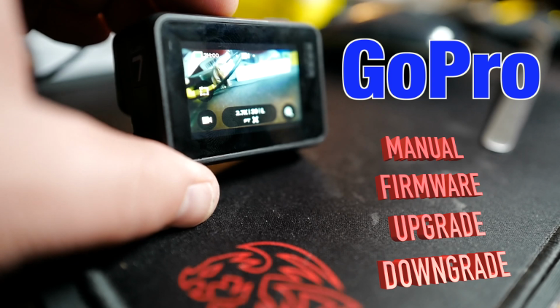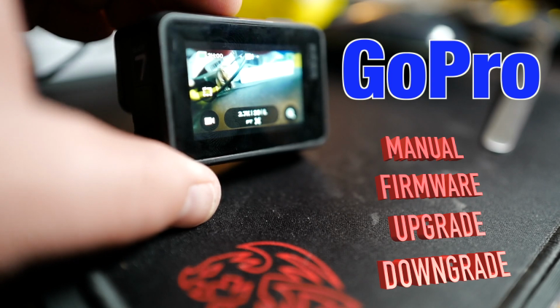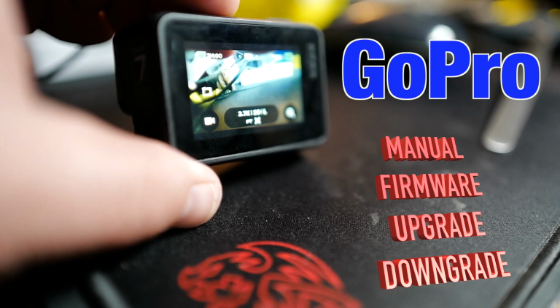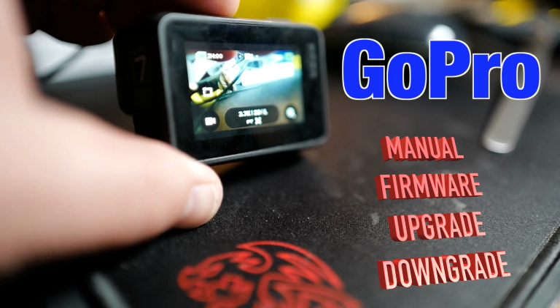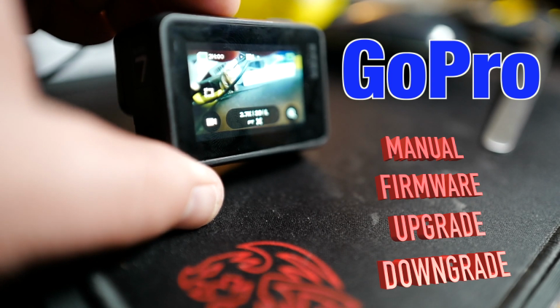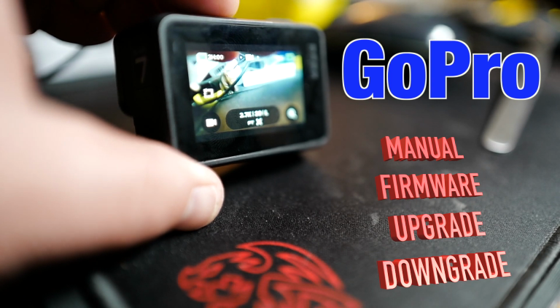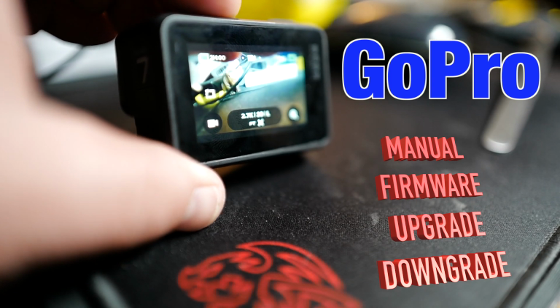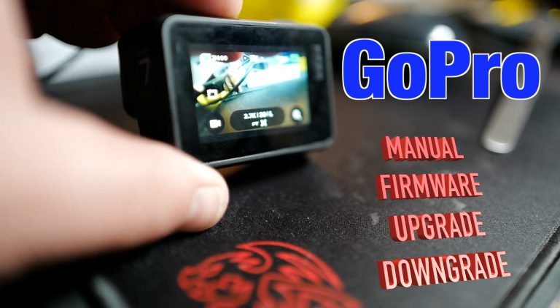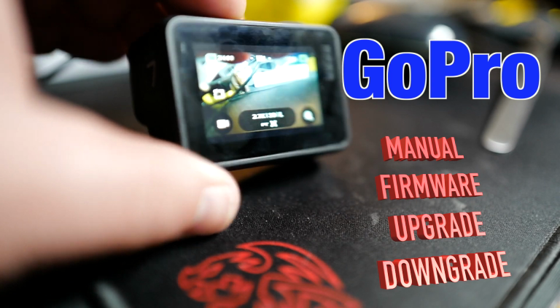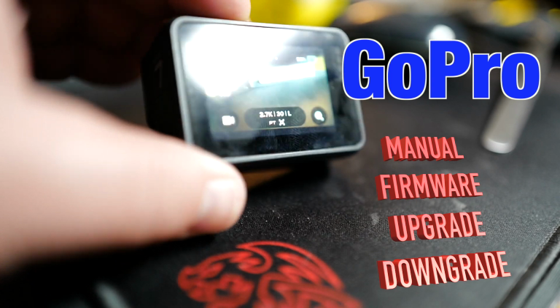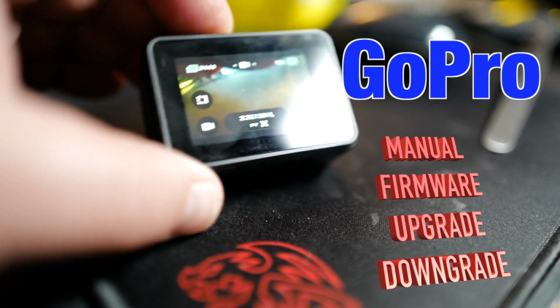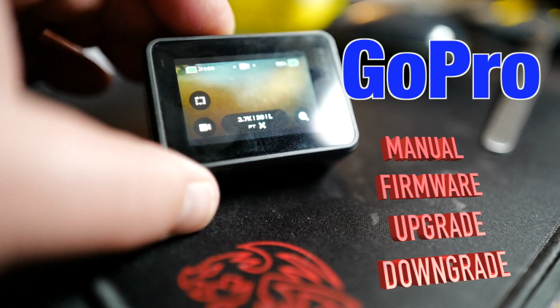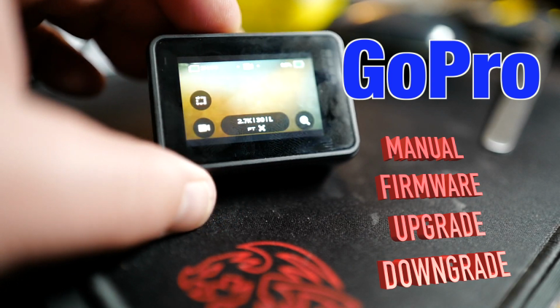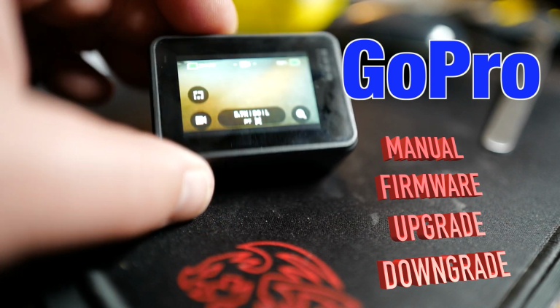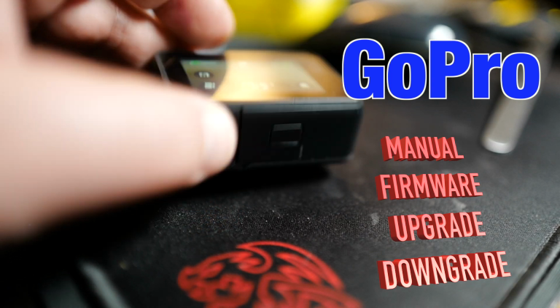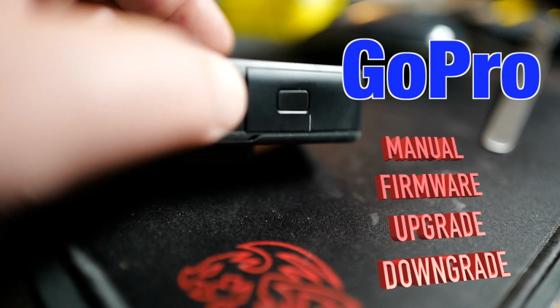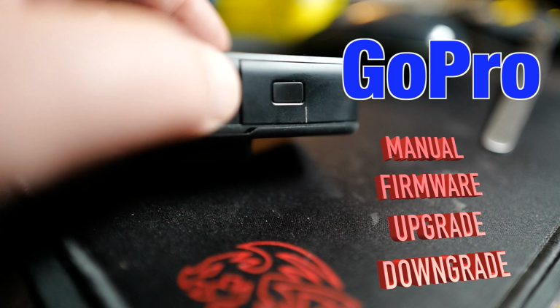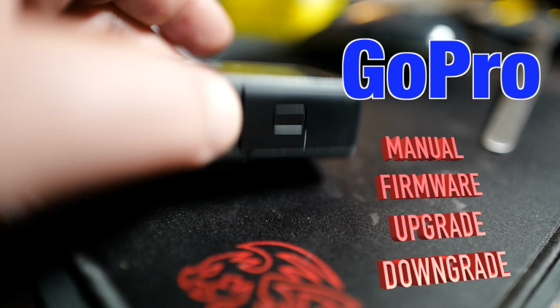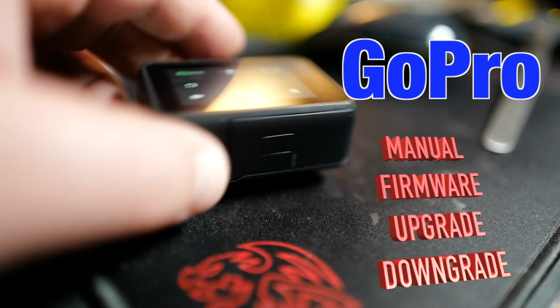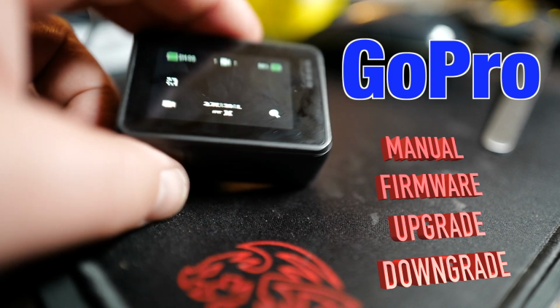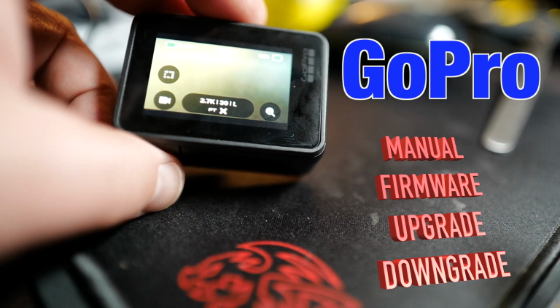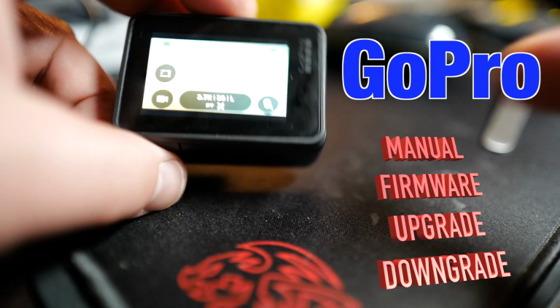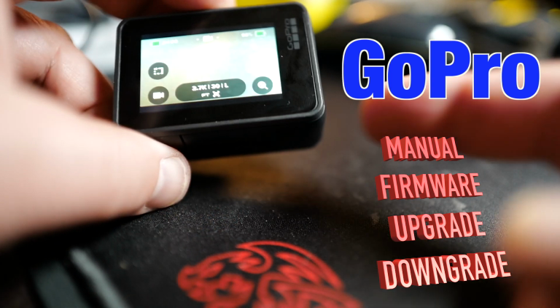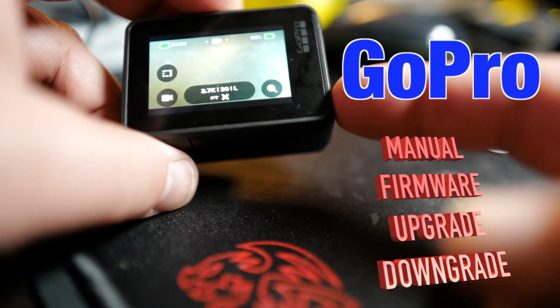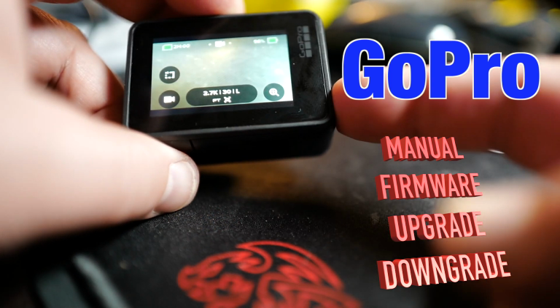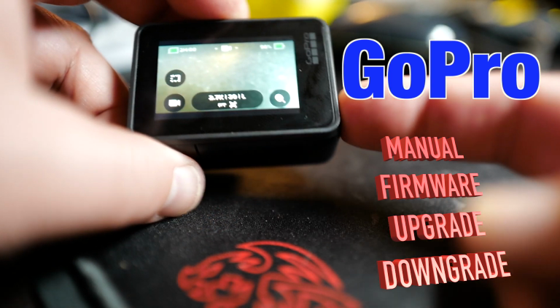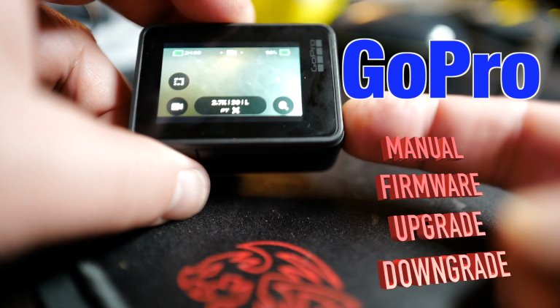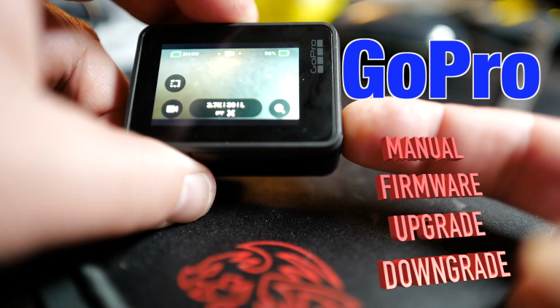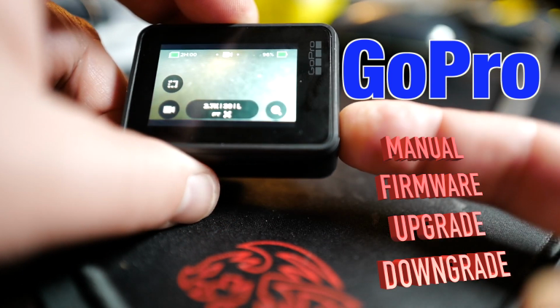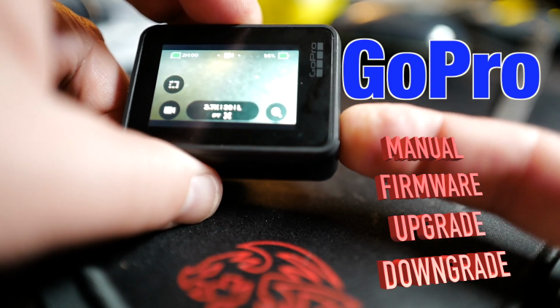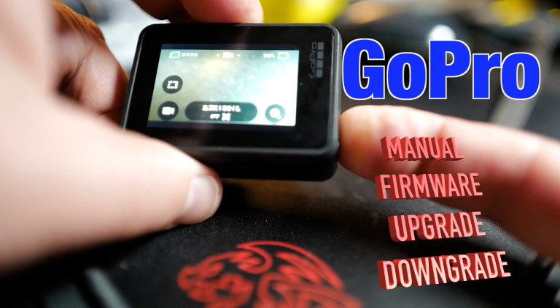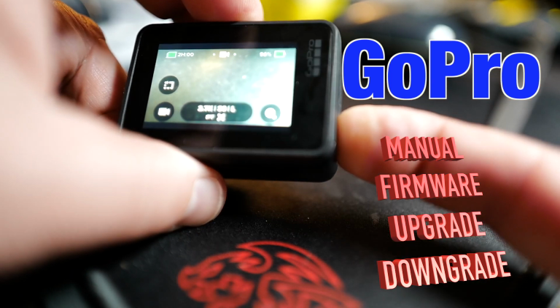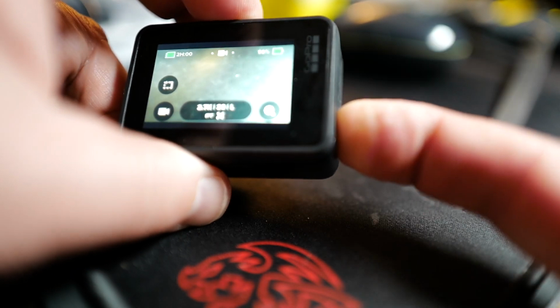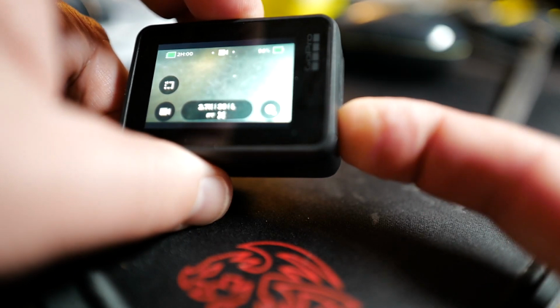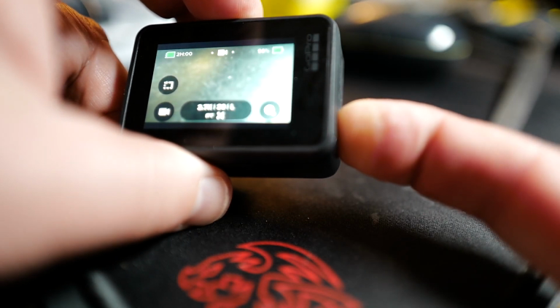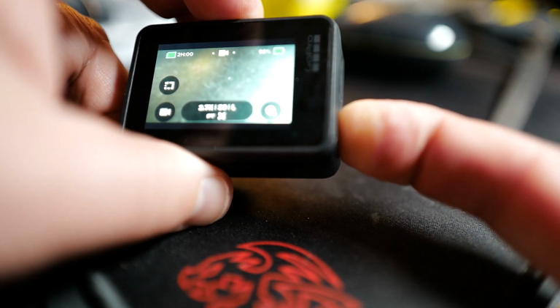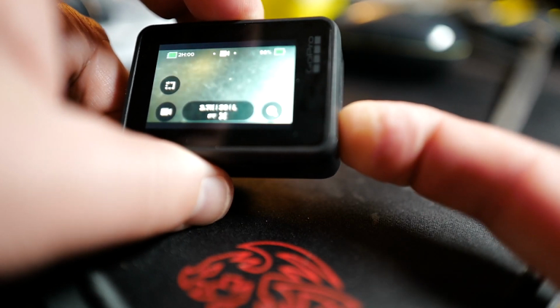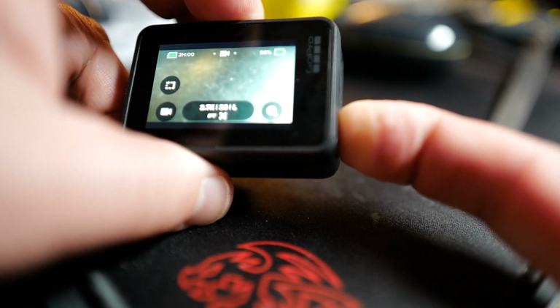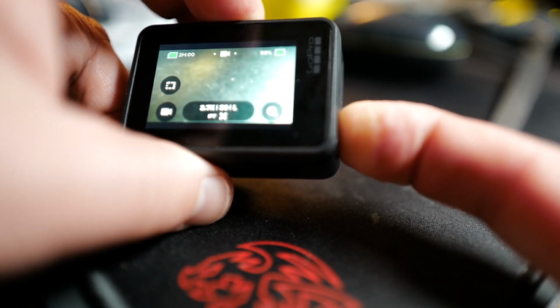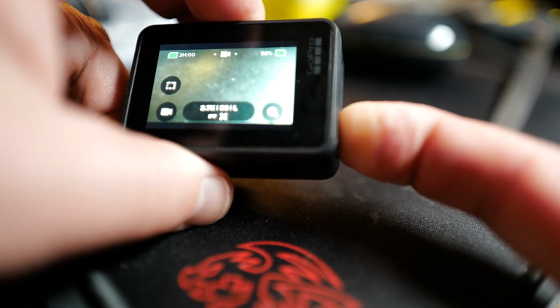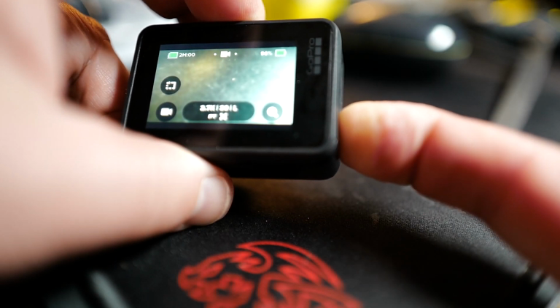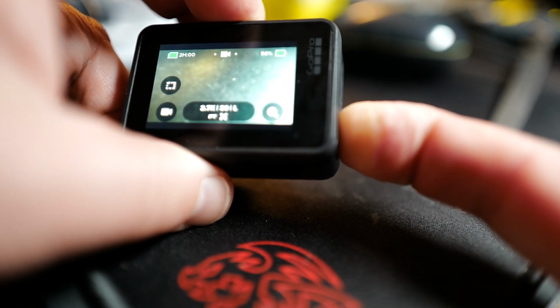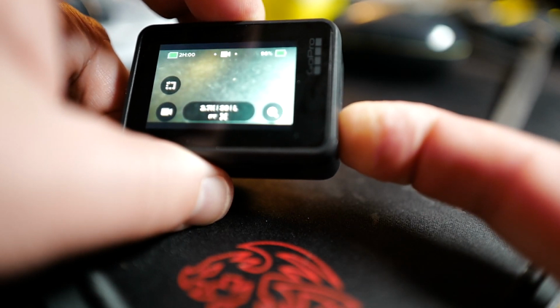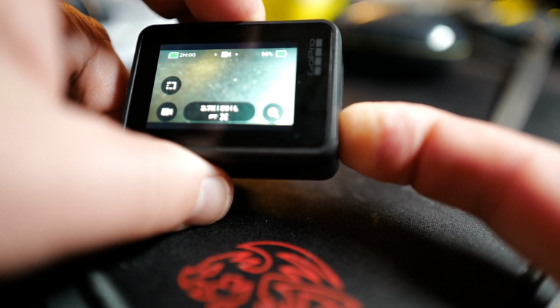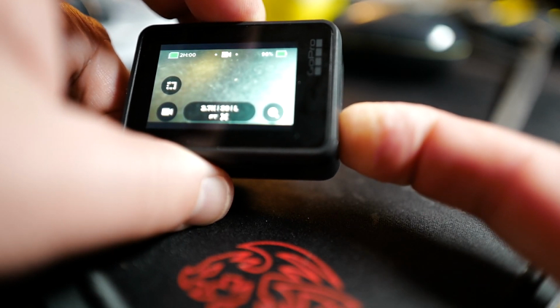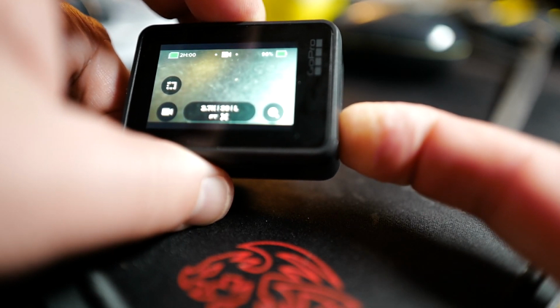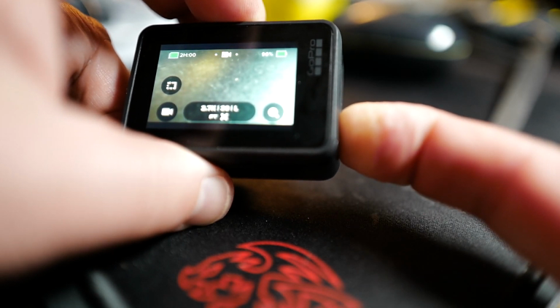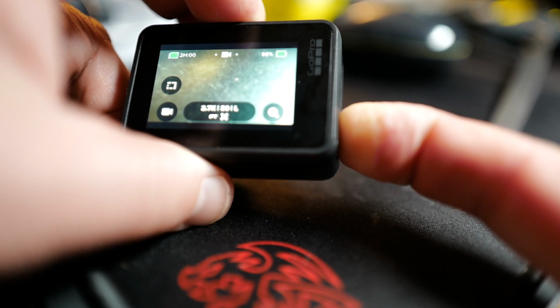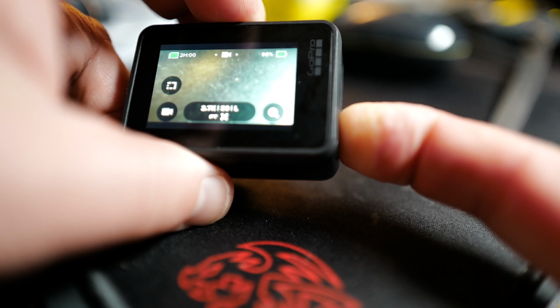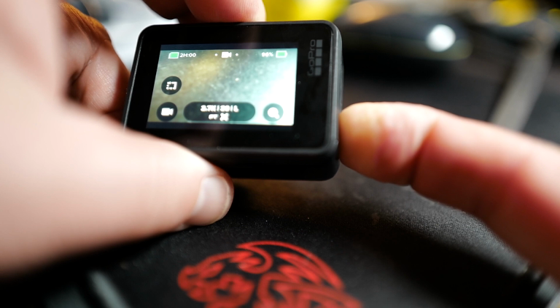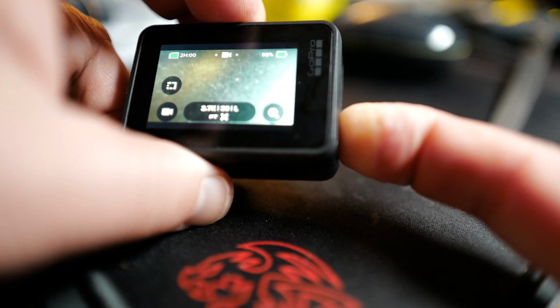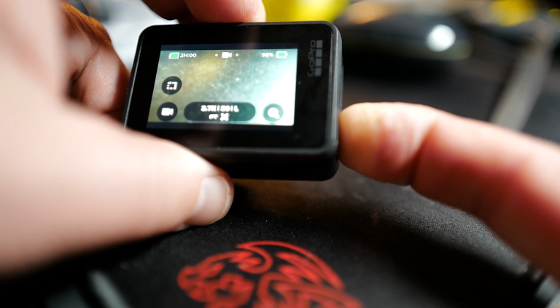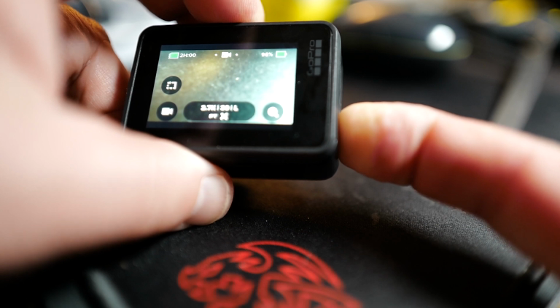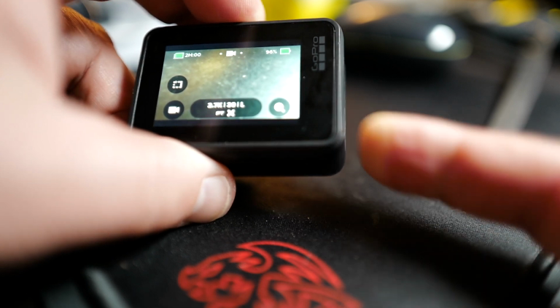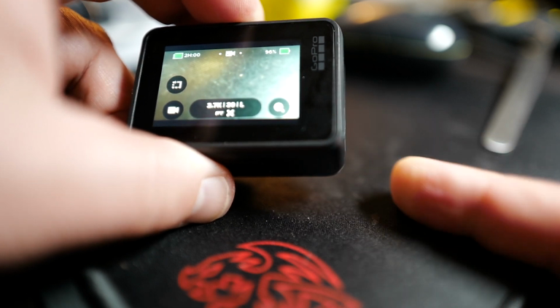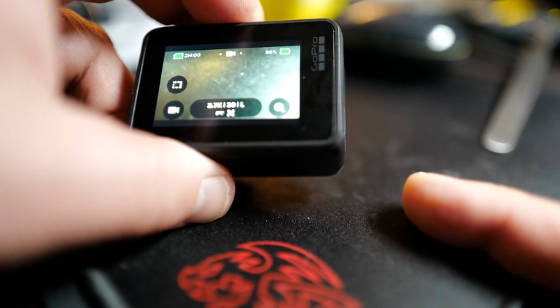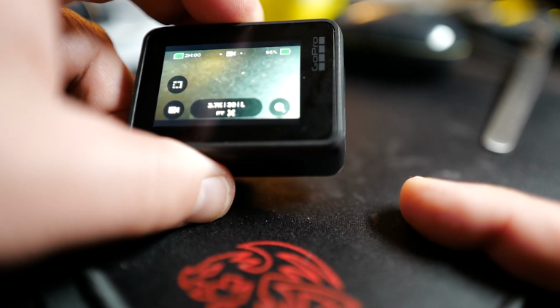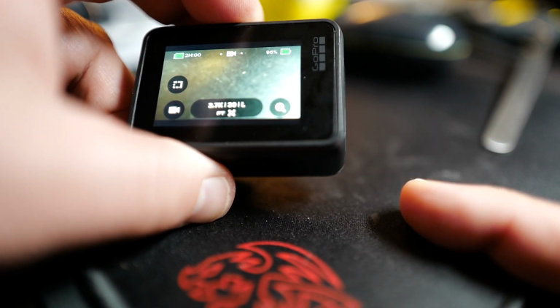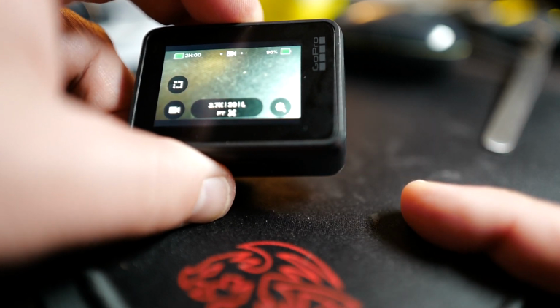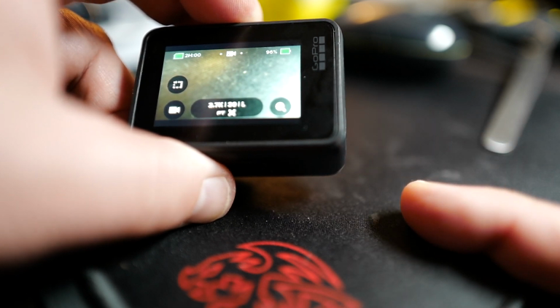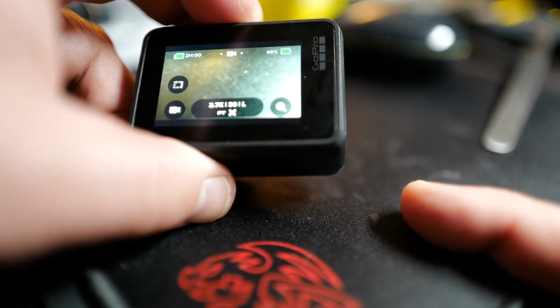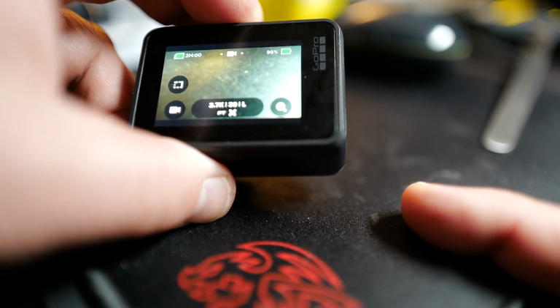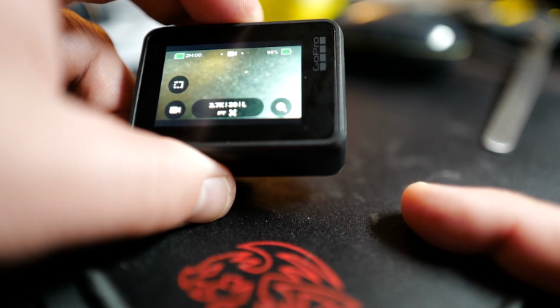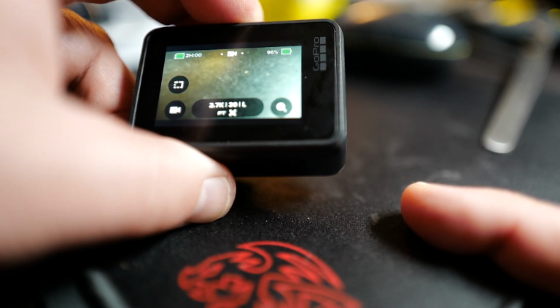I'll show you quick how to do an upgrade or downgrade on the GoPro Hero camera.